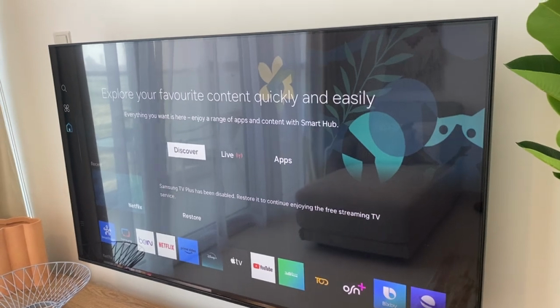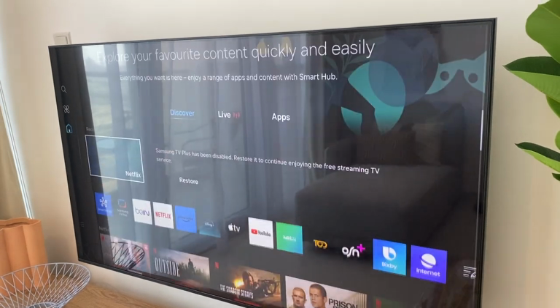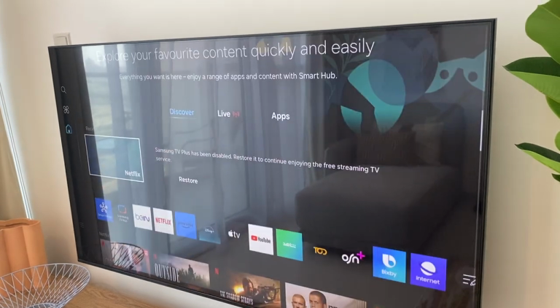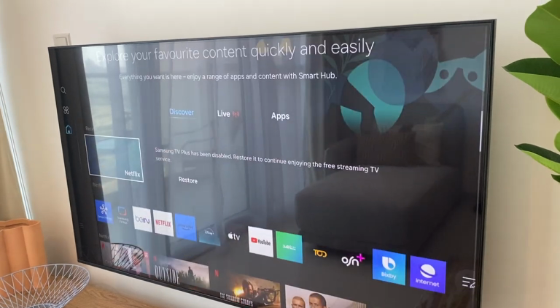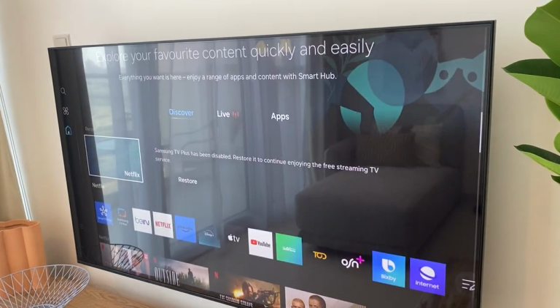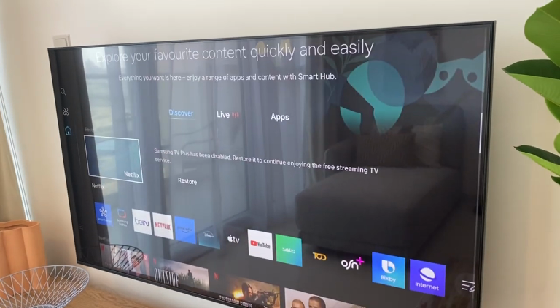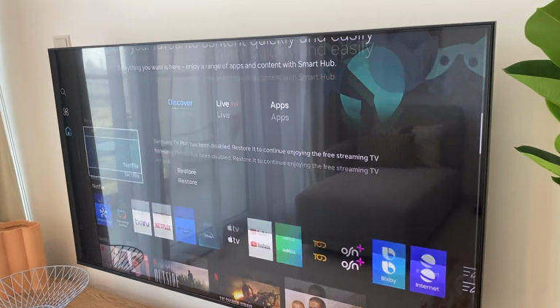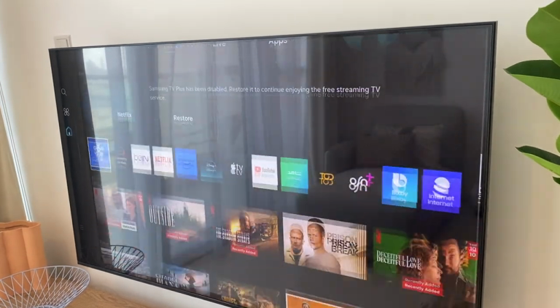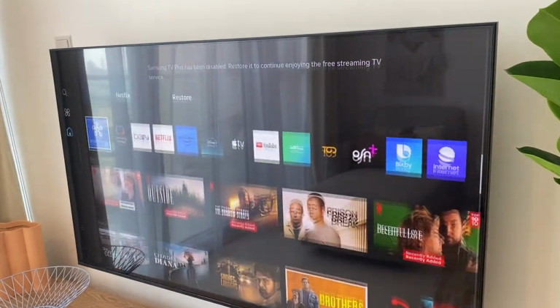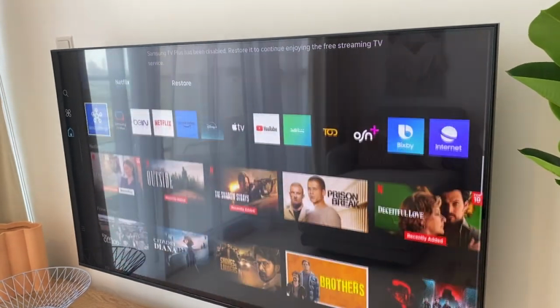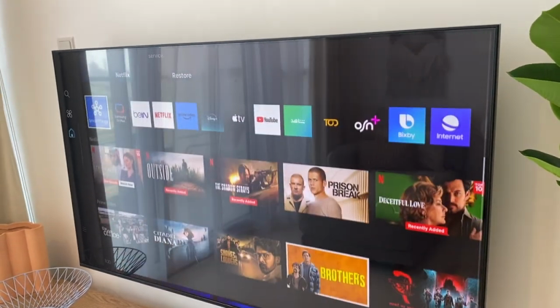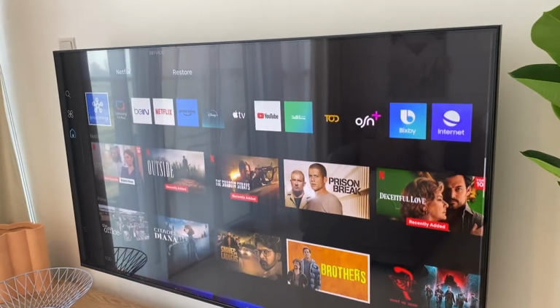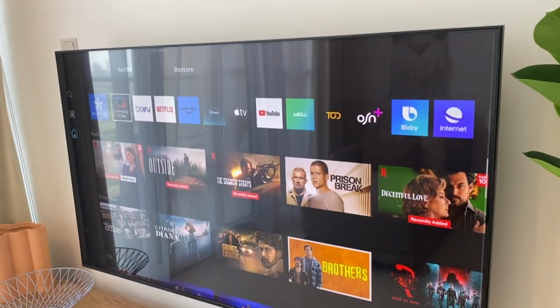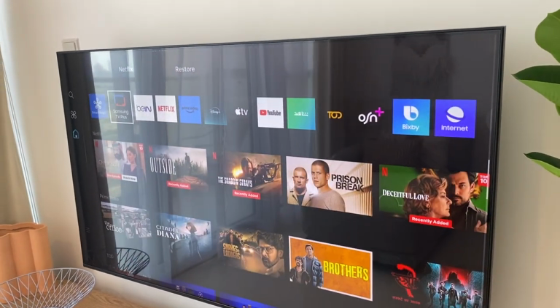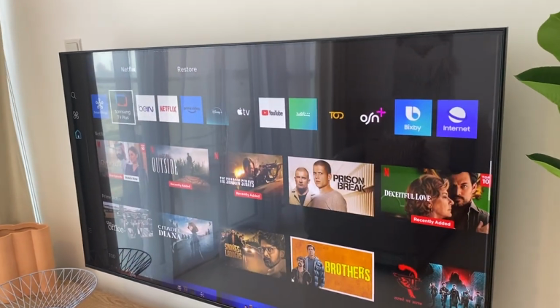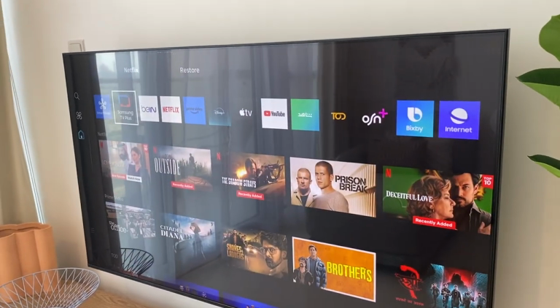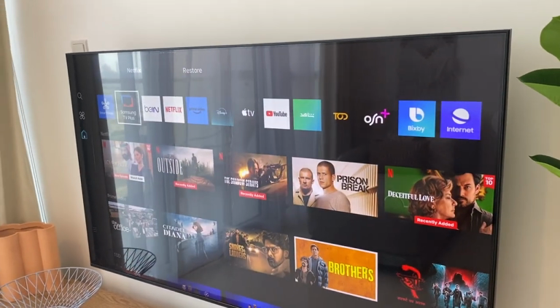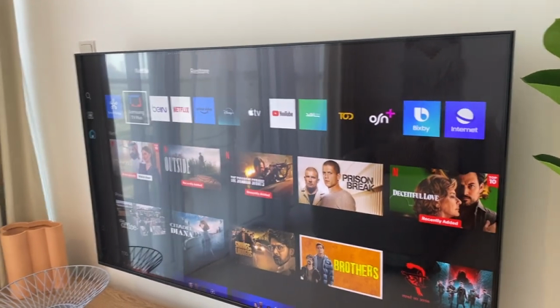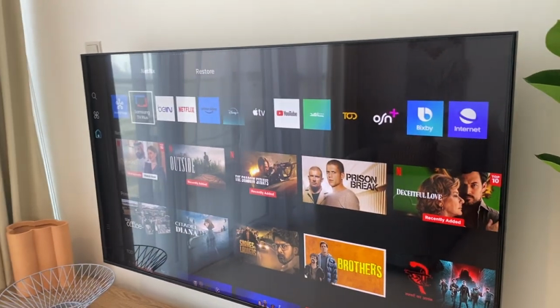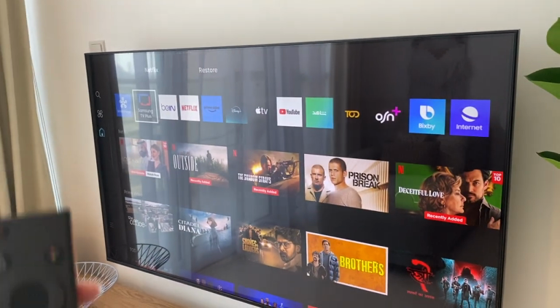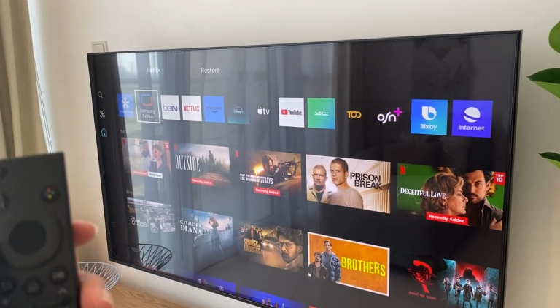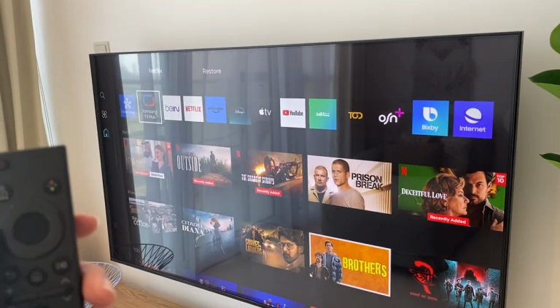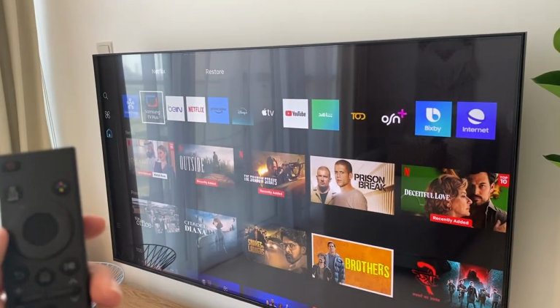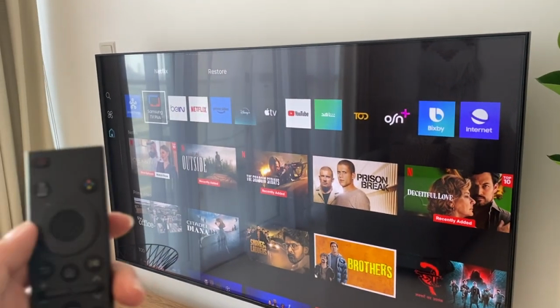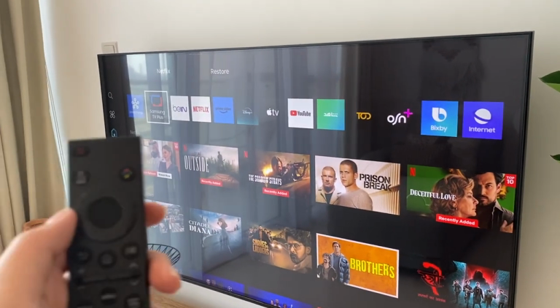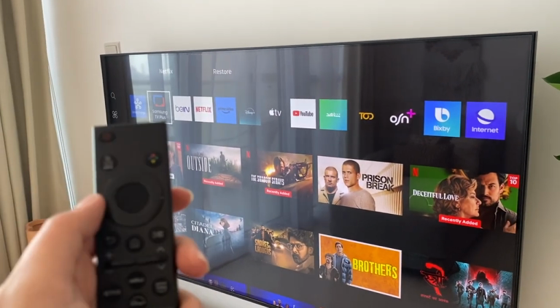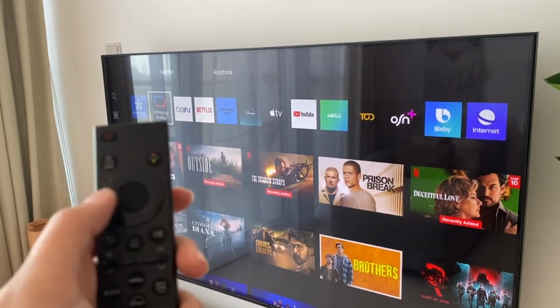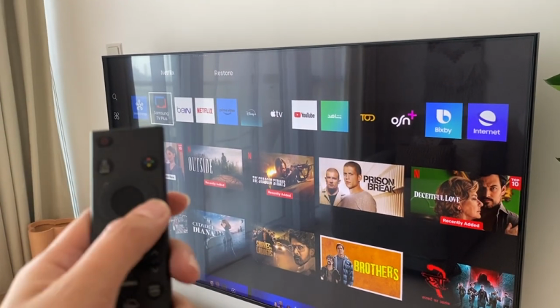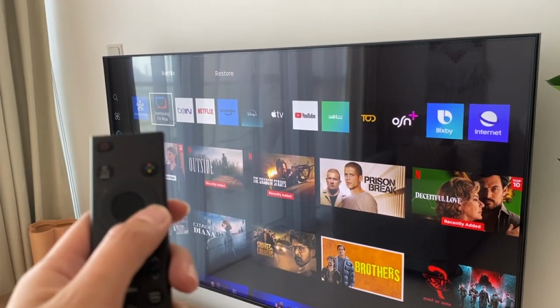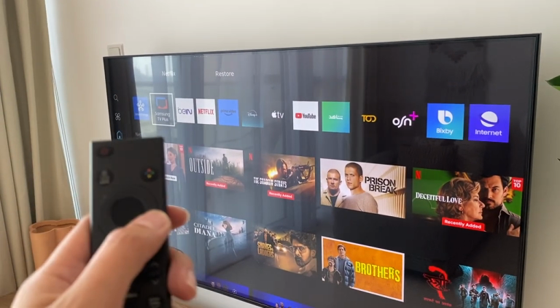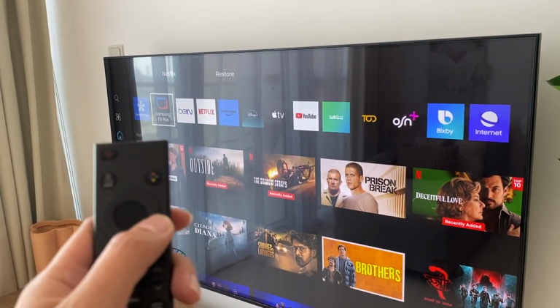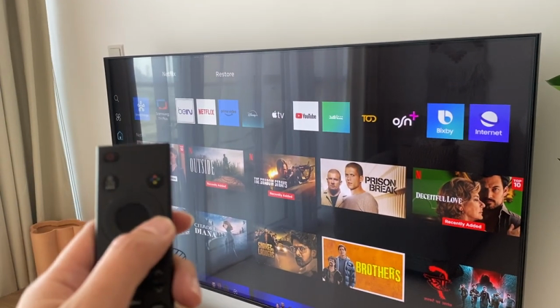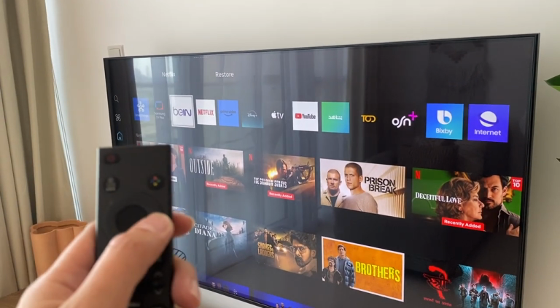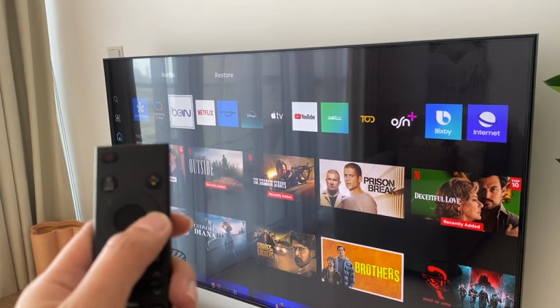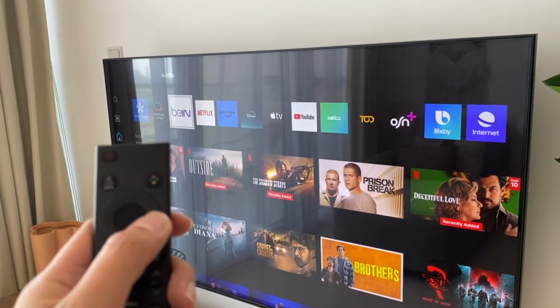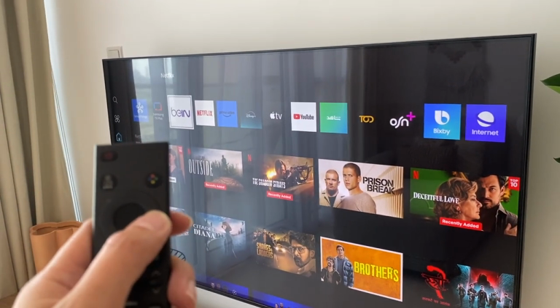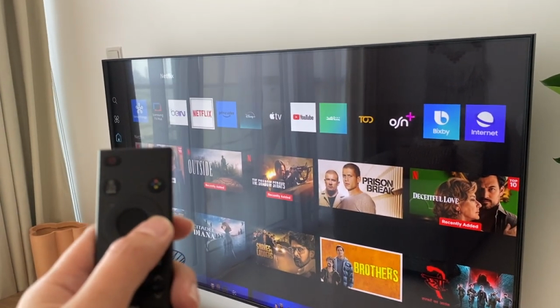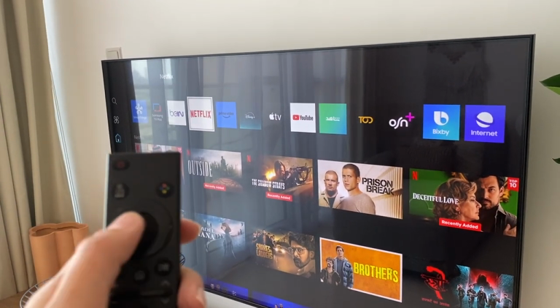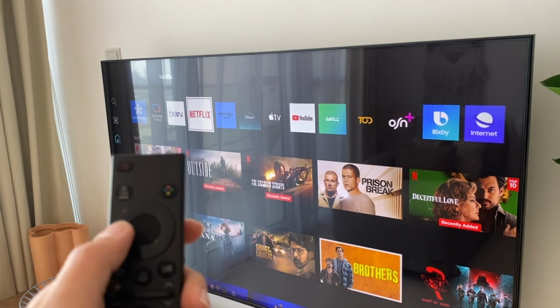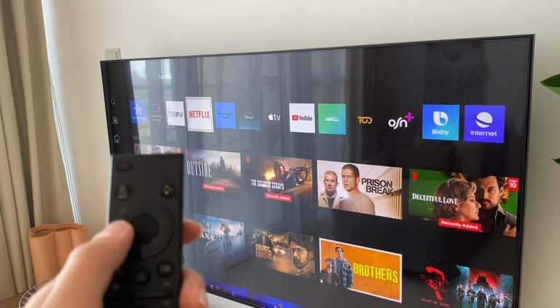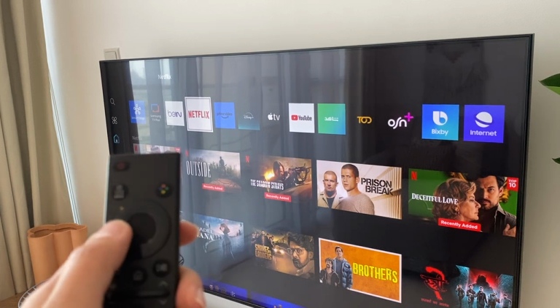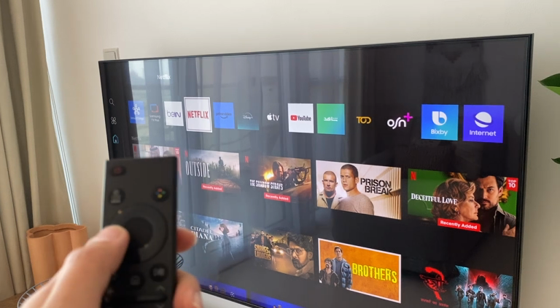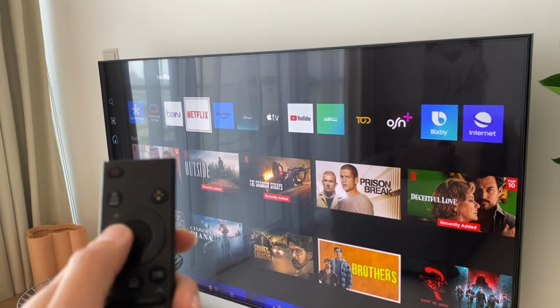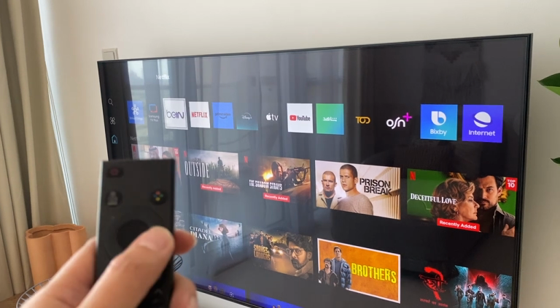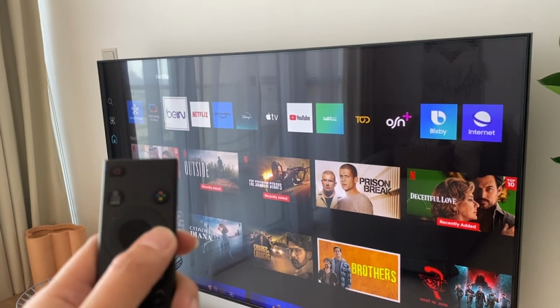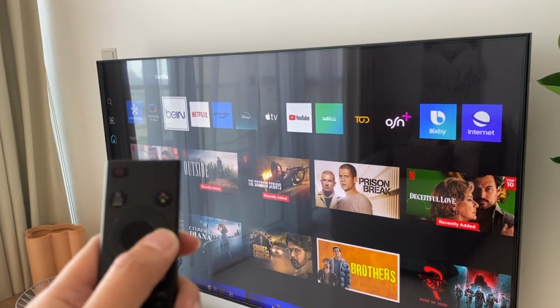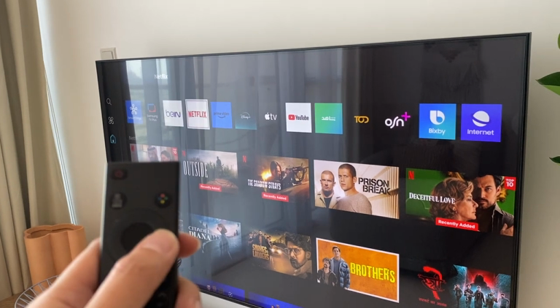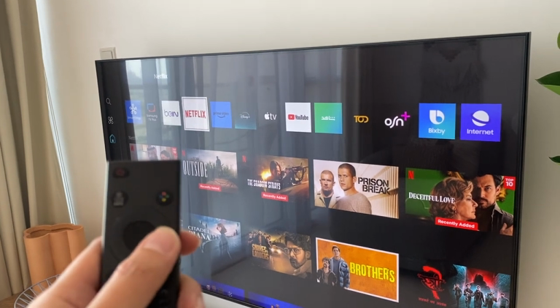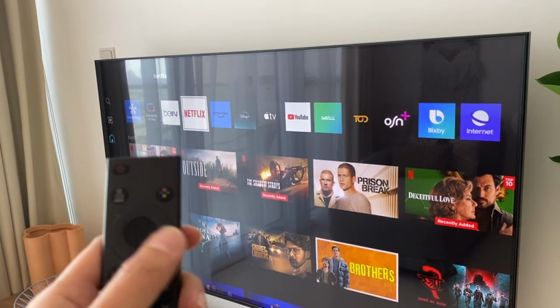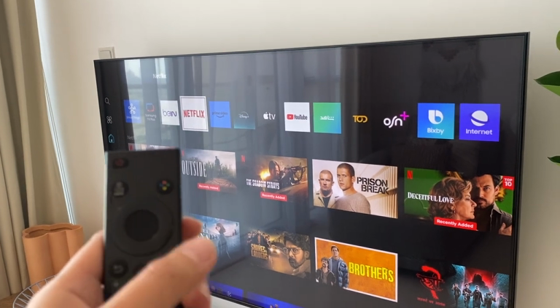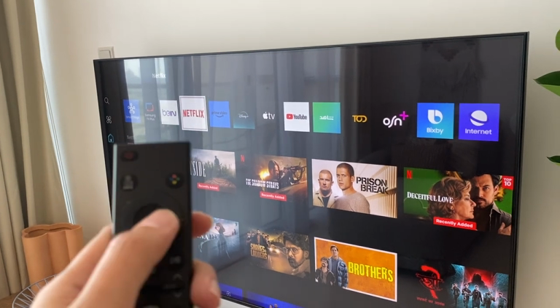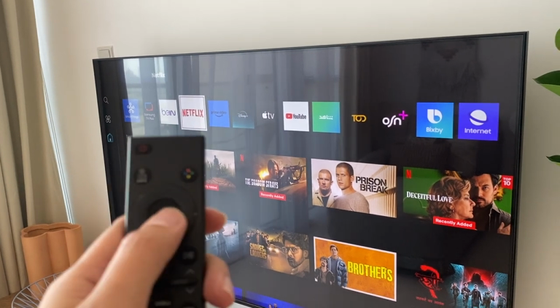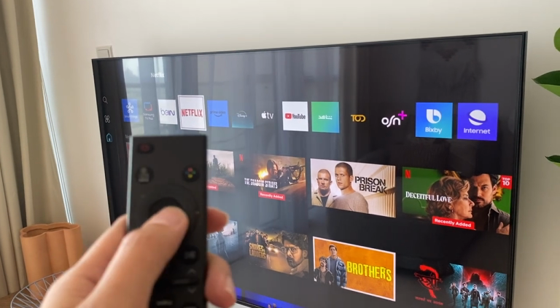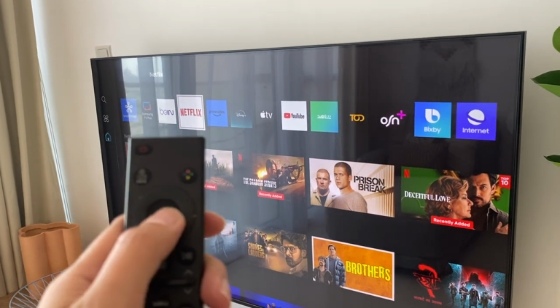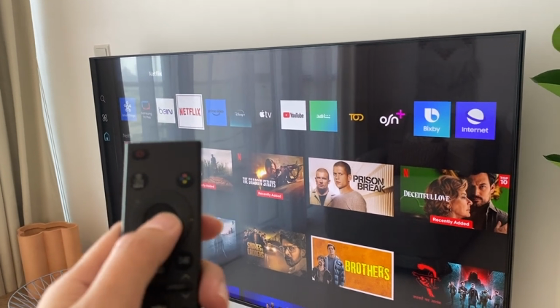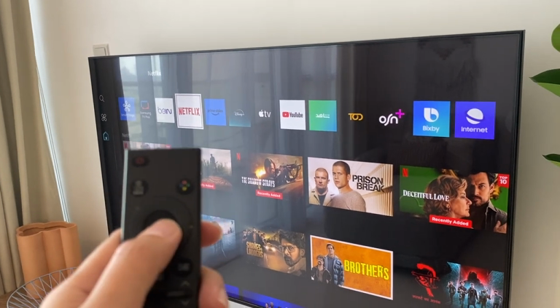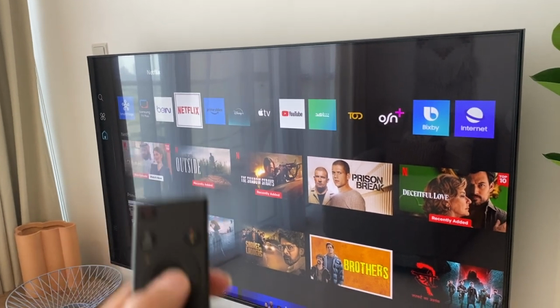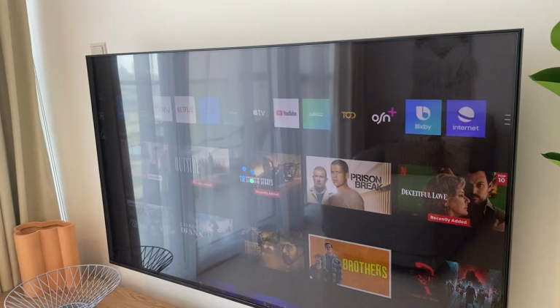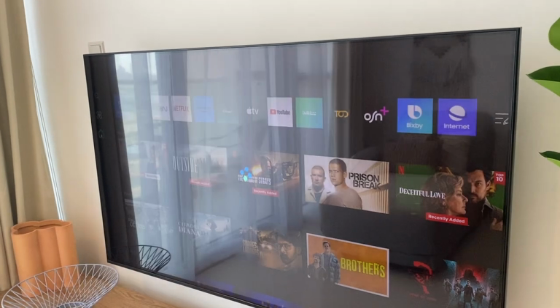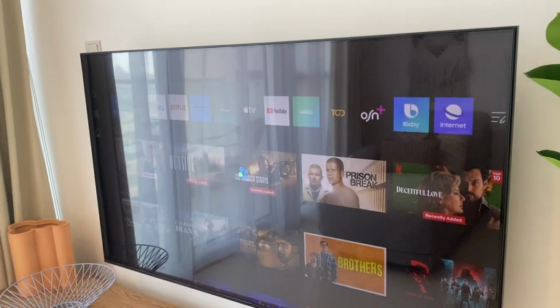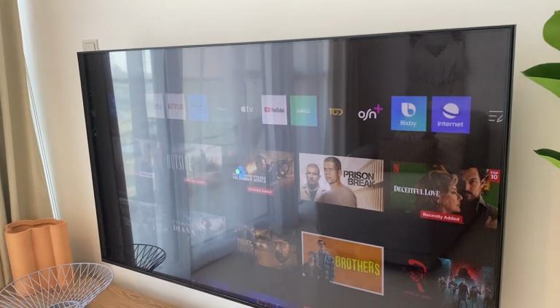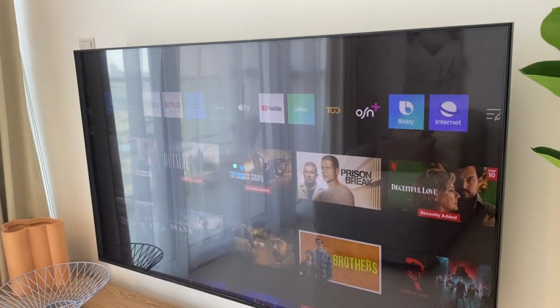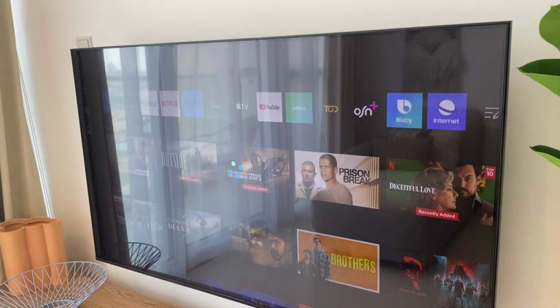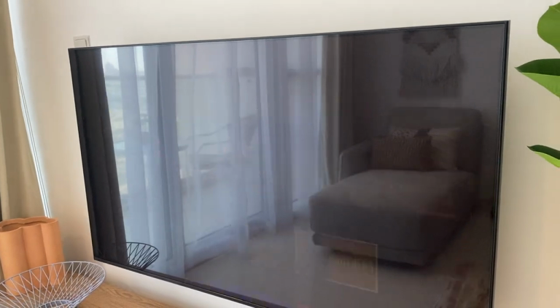To select the programs, just use this remote and press this button right here. Press the round button to select.